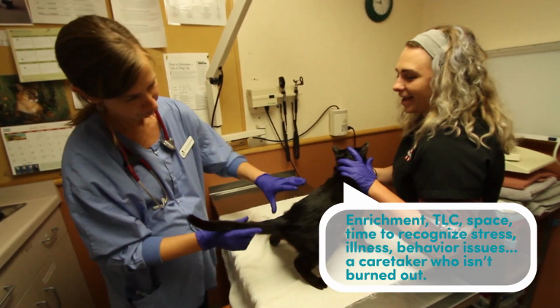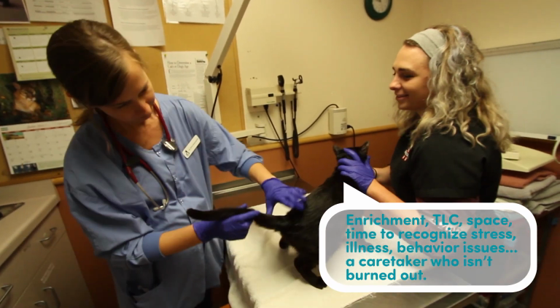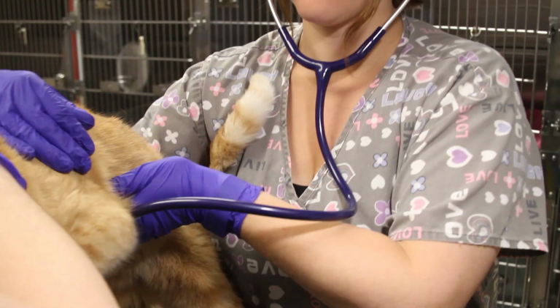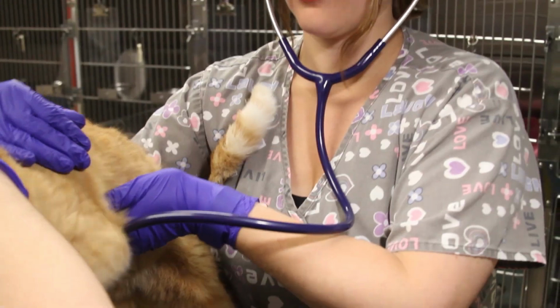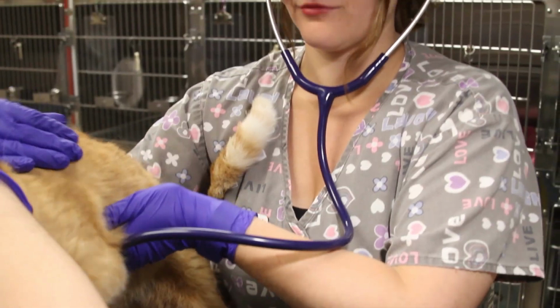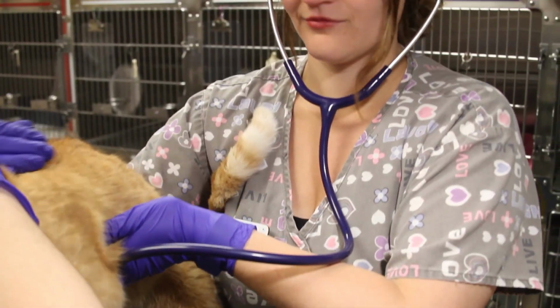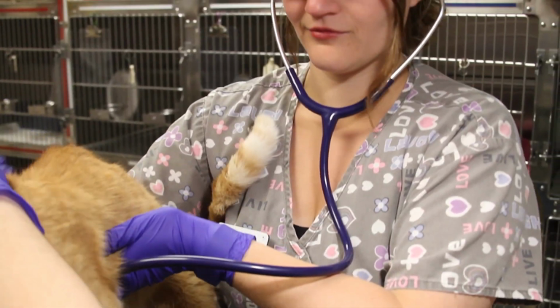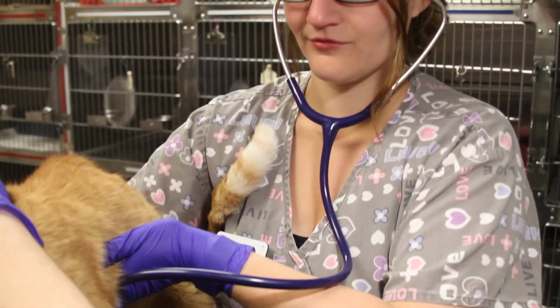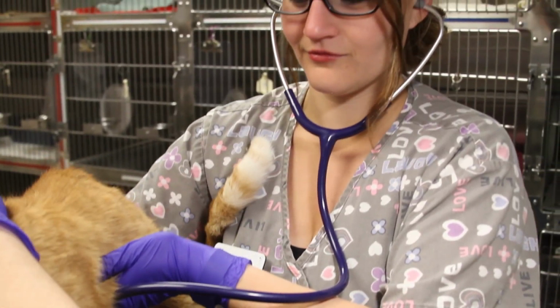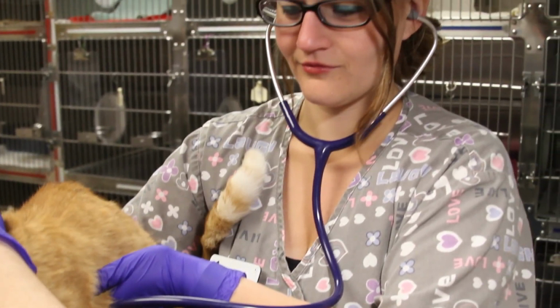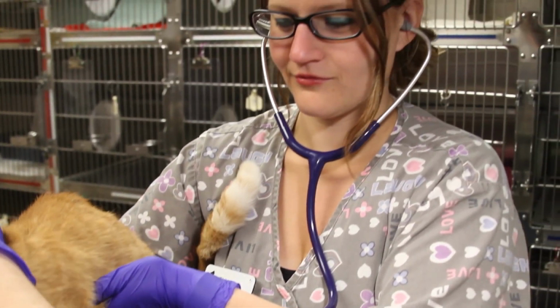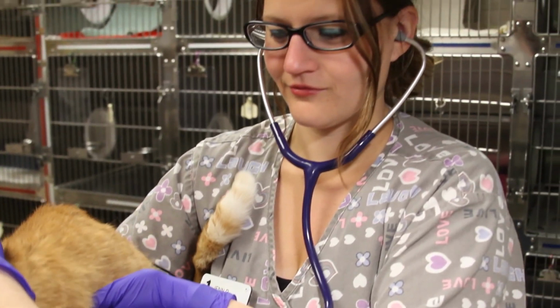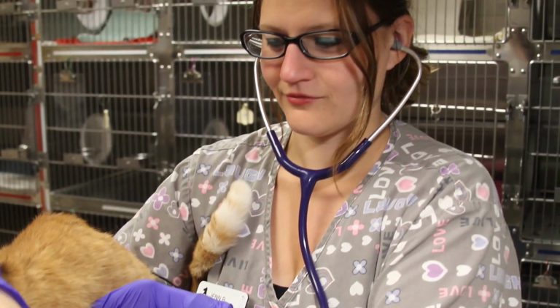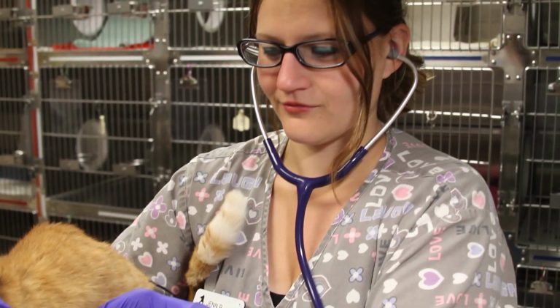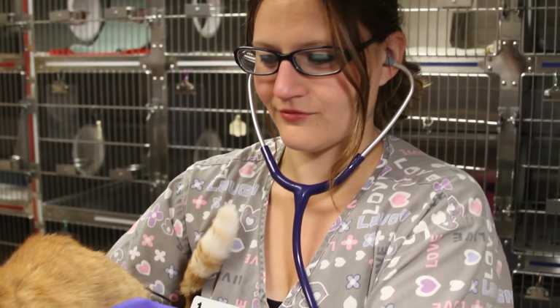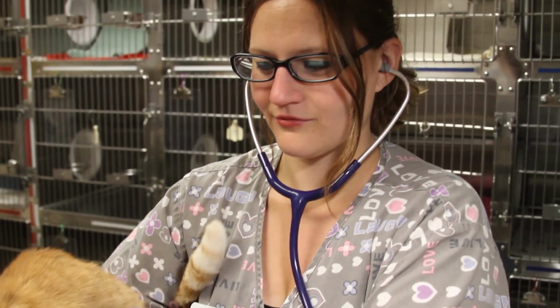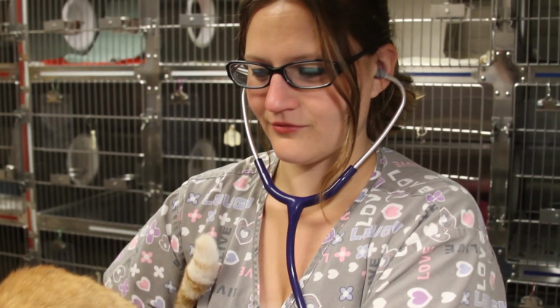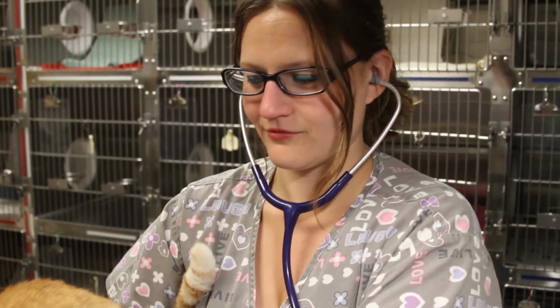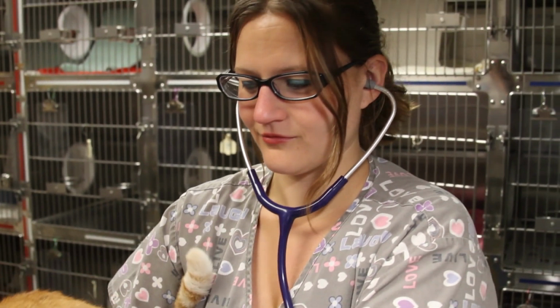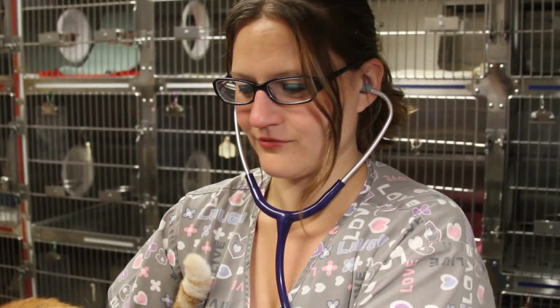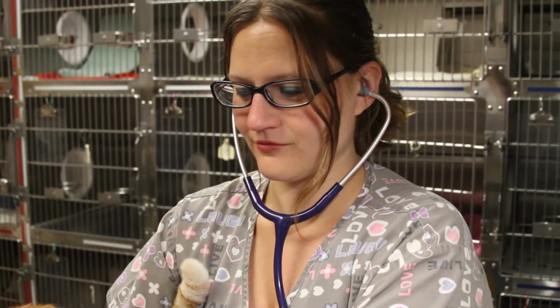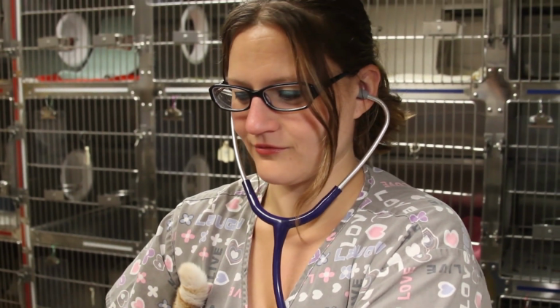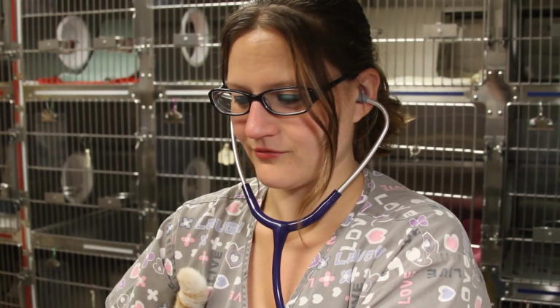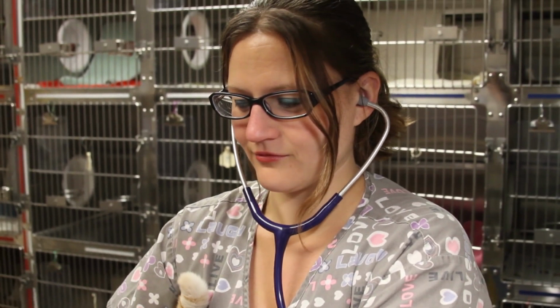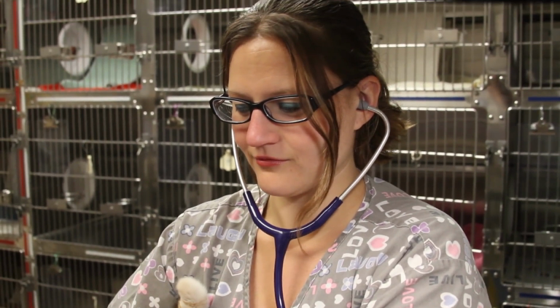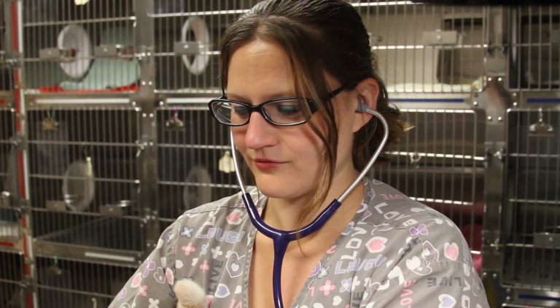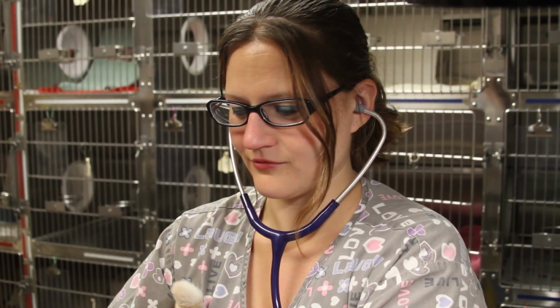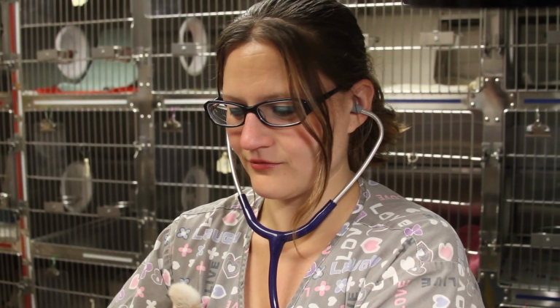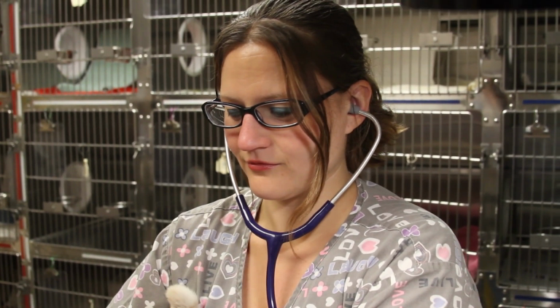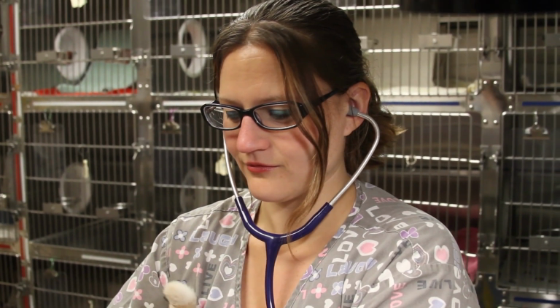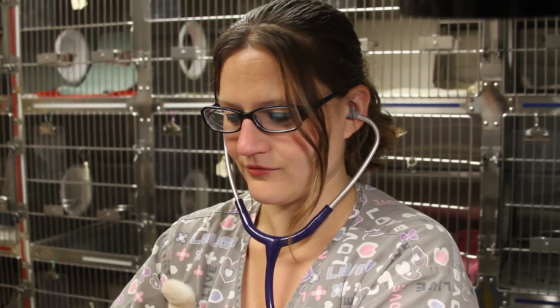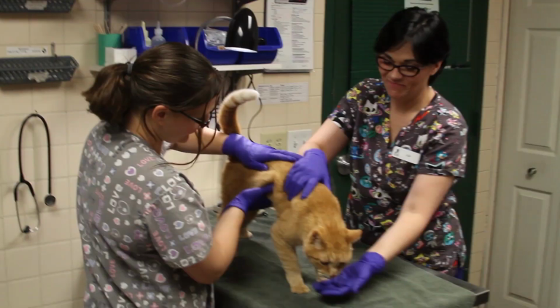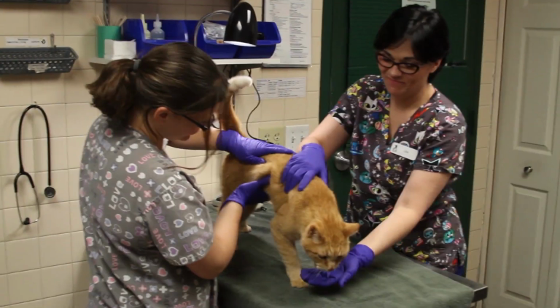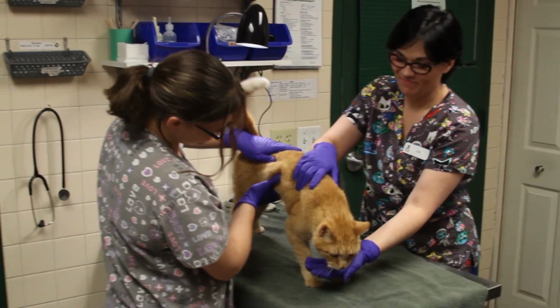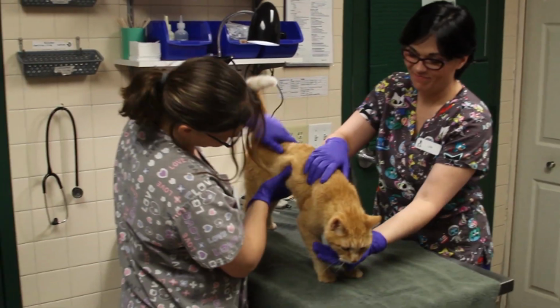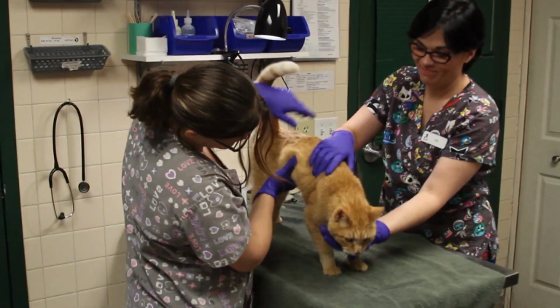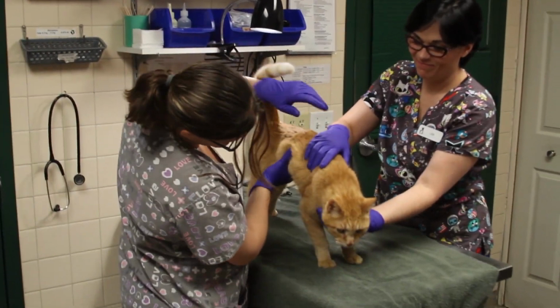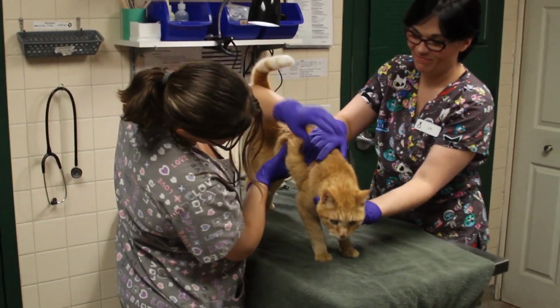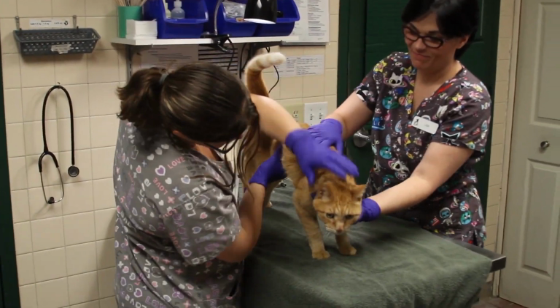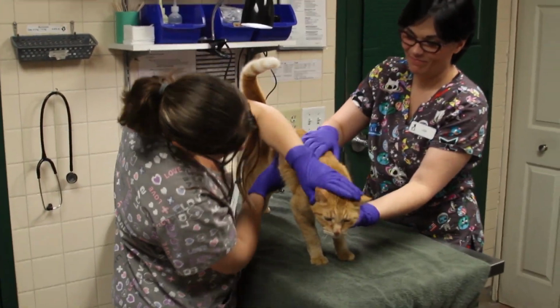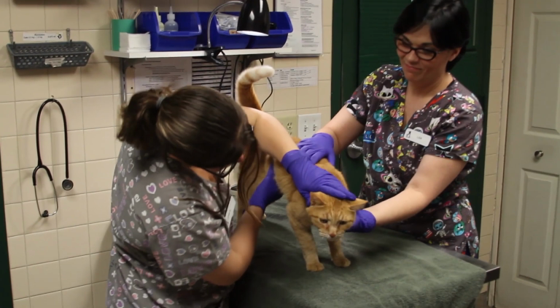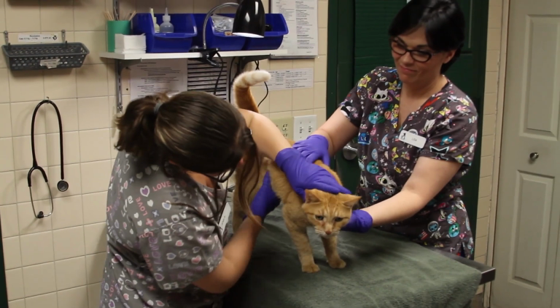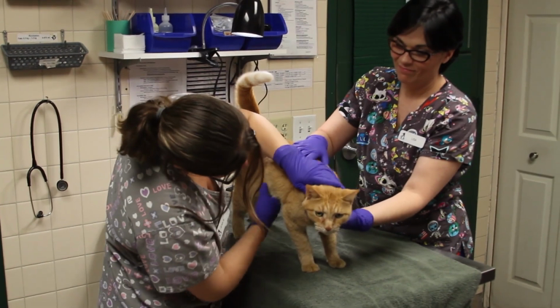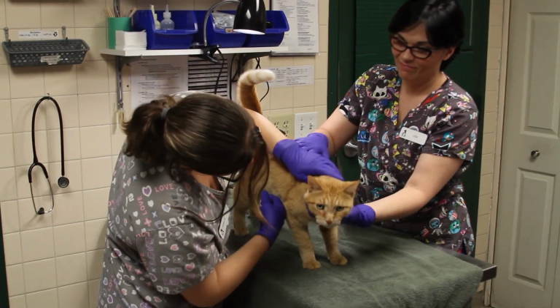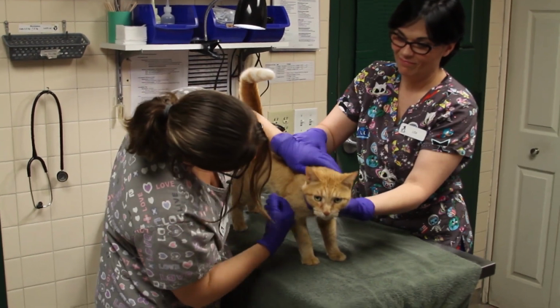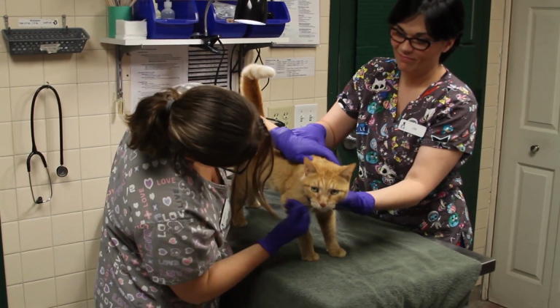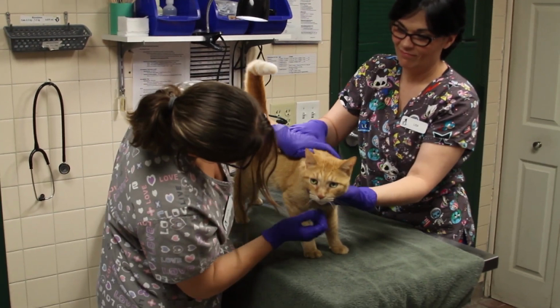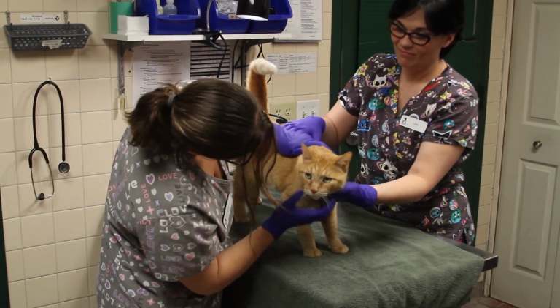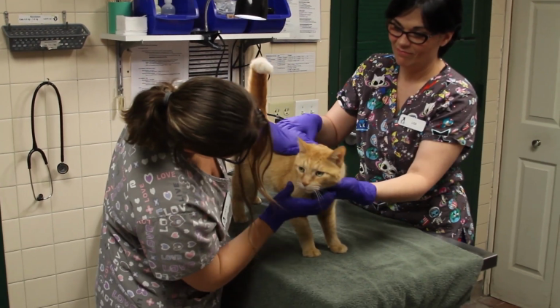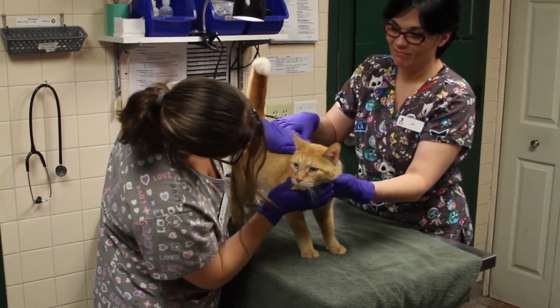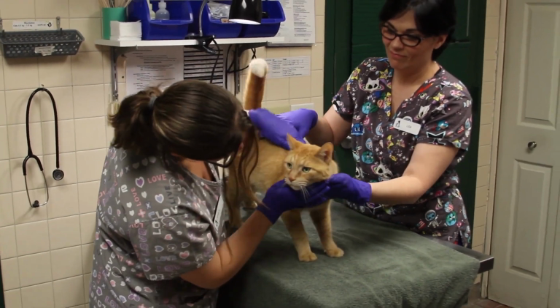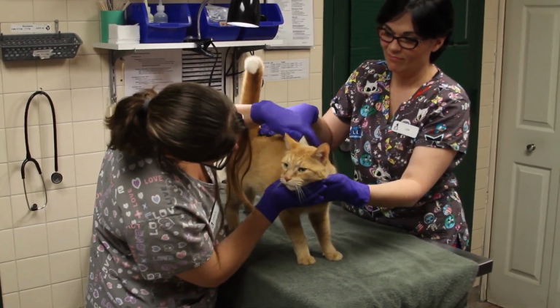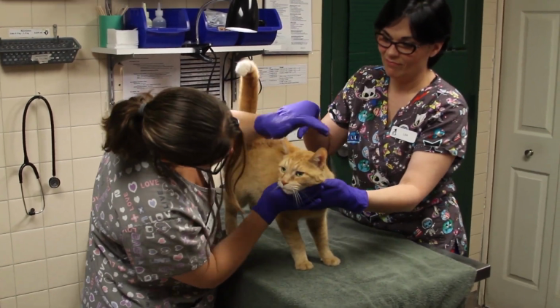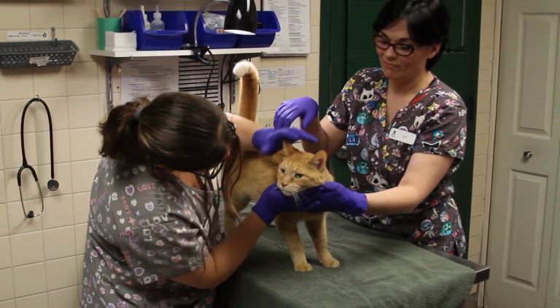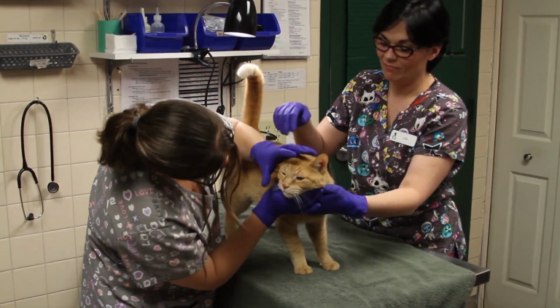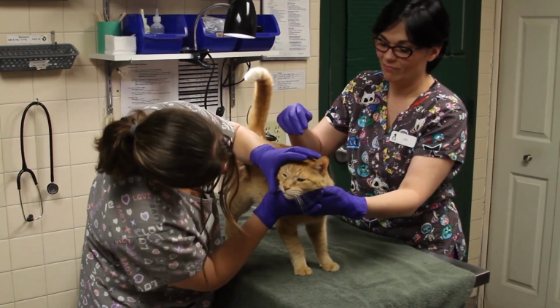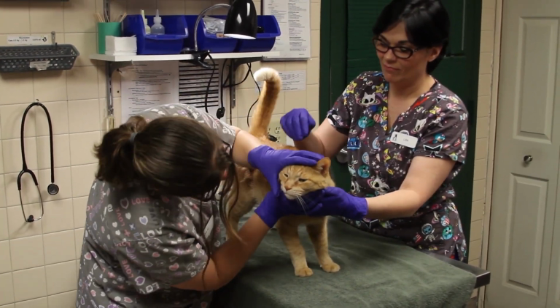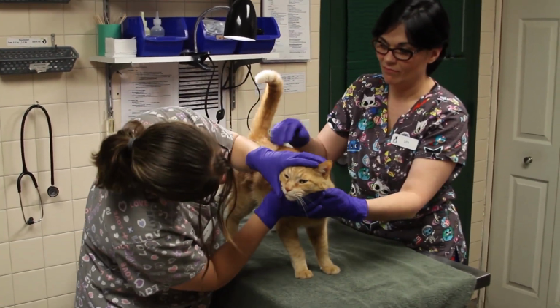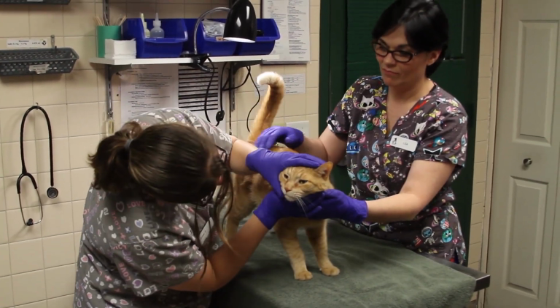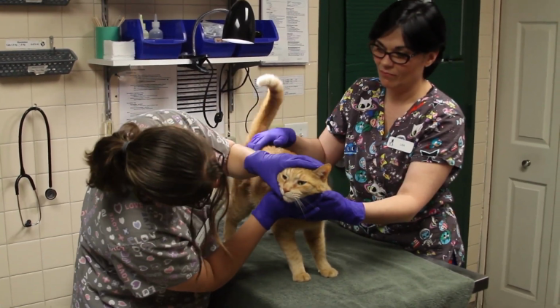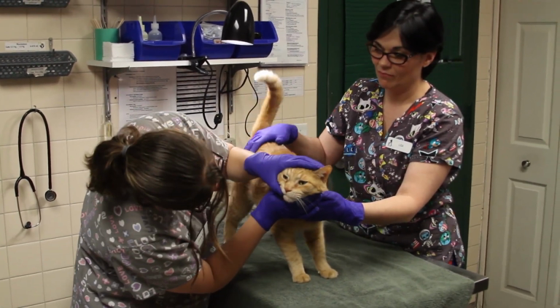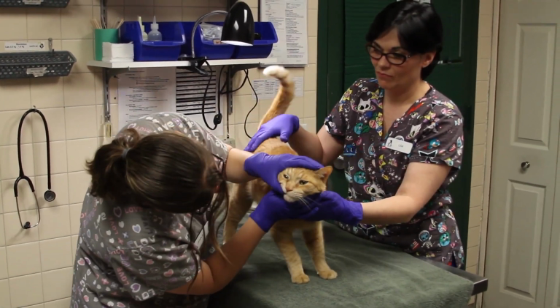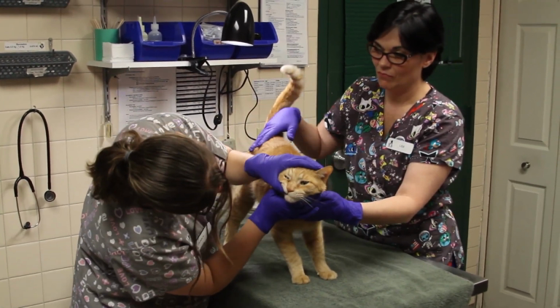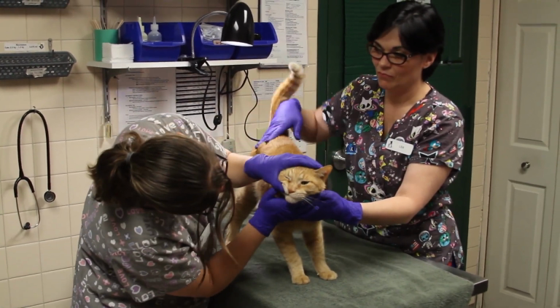We saw a noticeable difference here at our shelter in the staff responsible for testing when they did not have to test every cat.